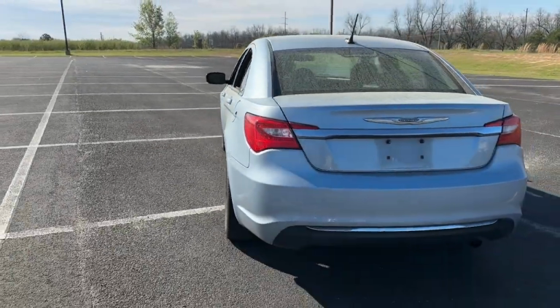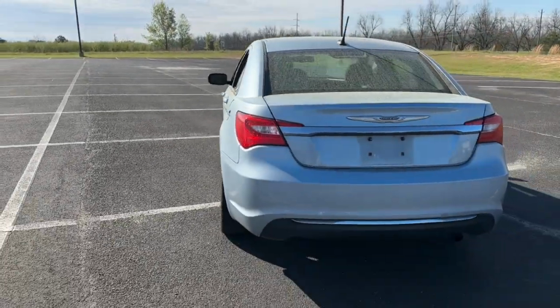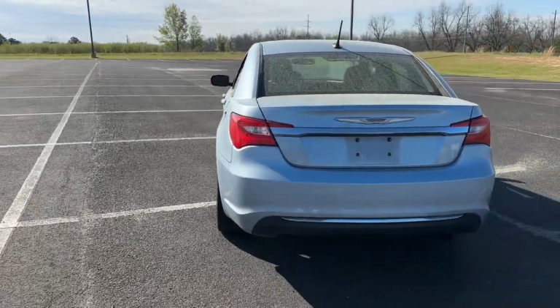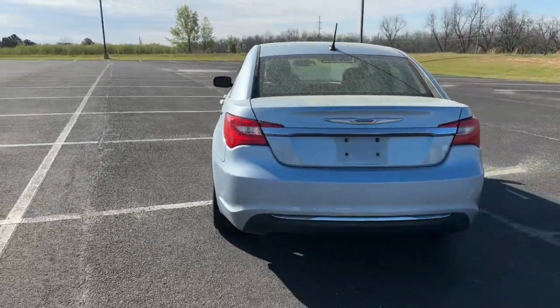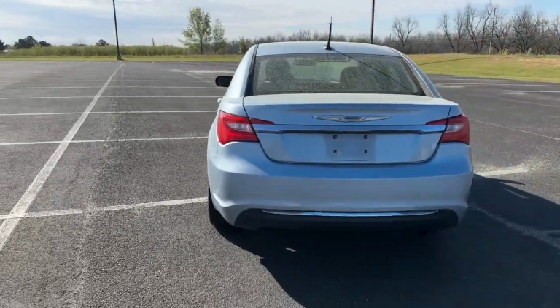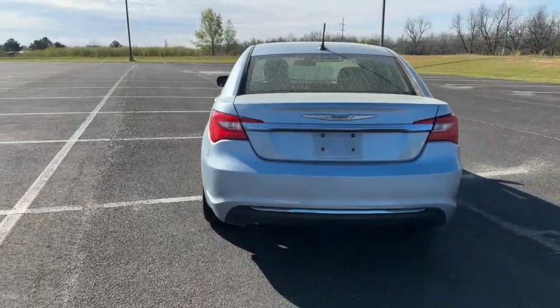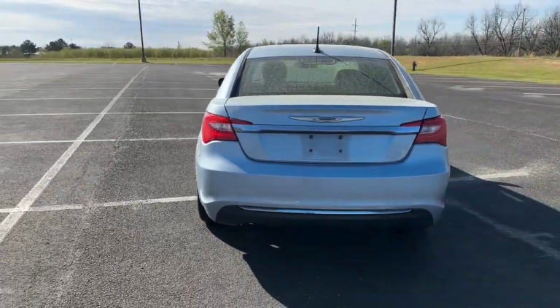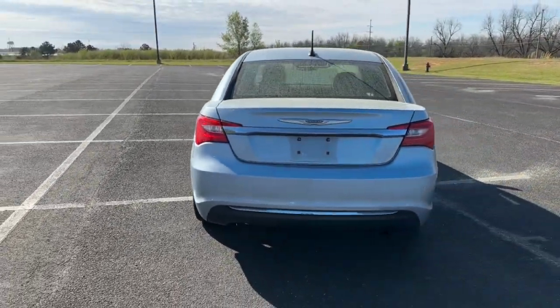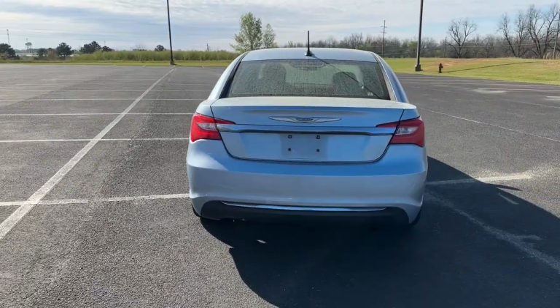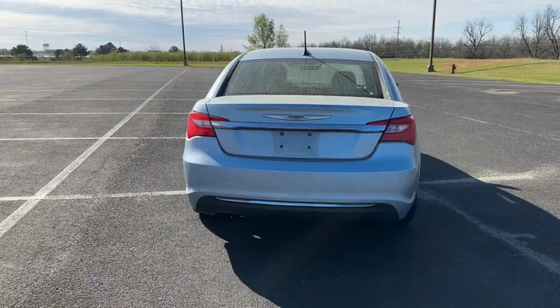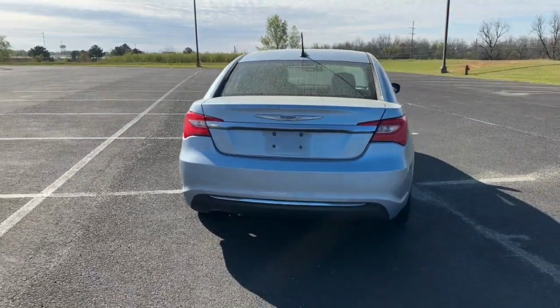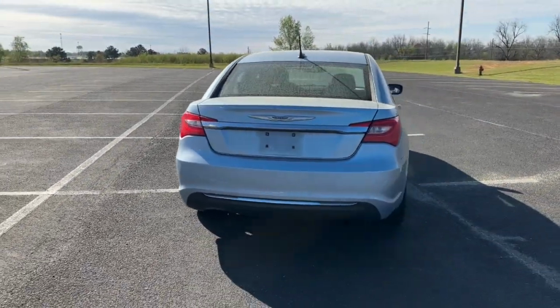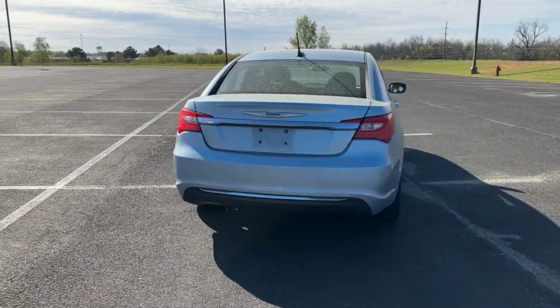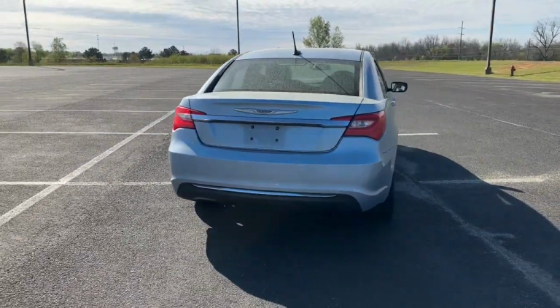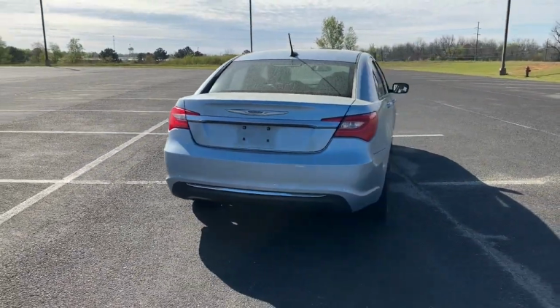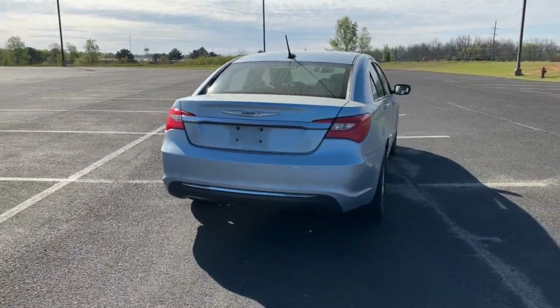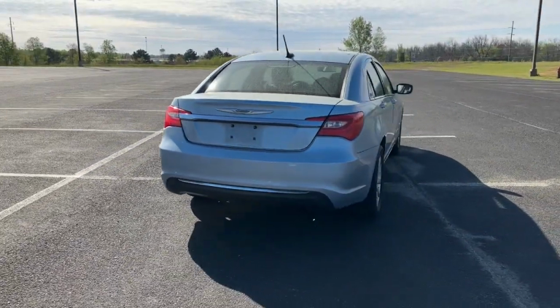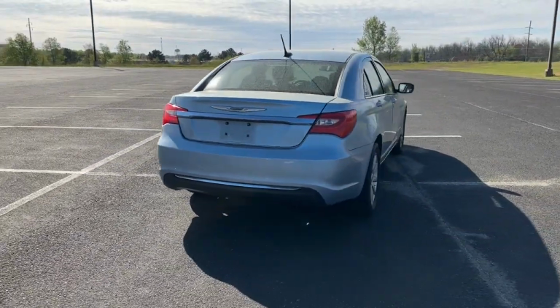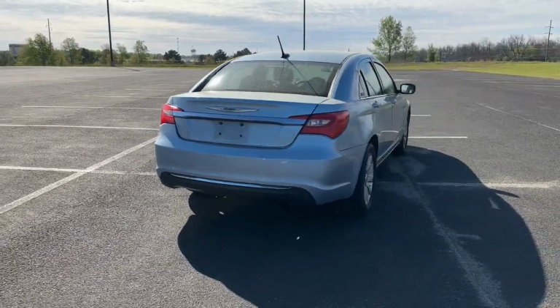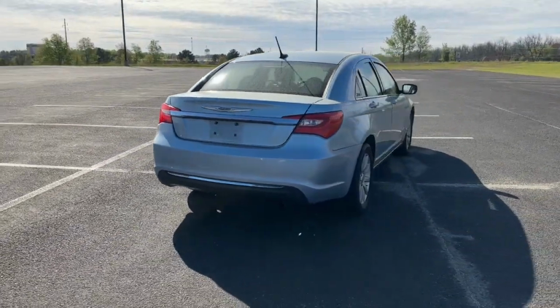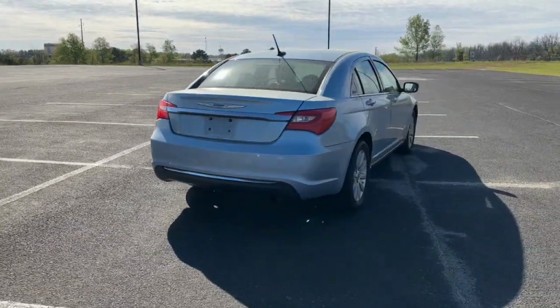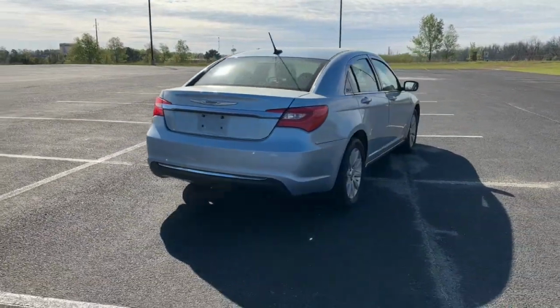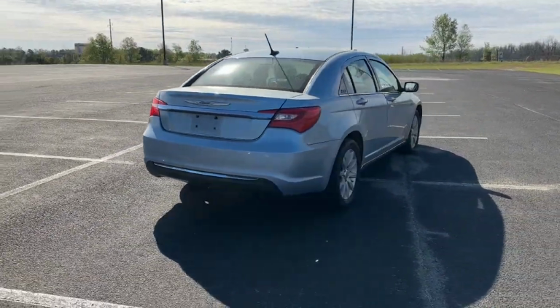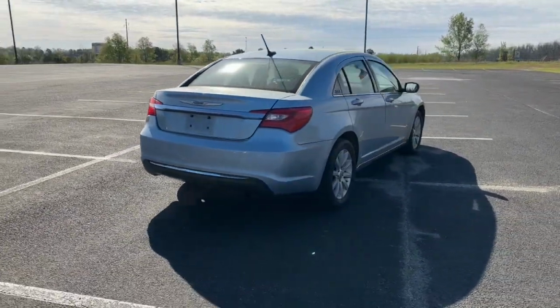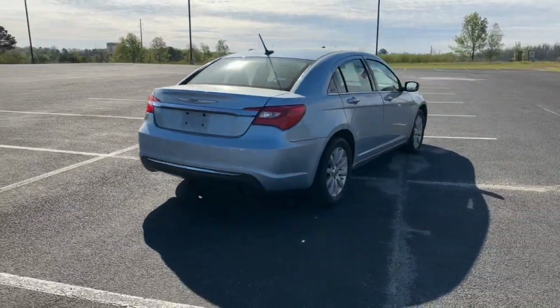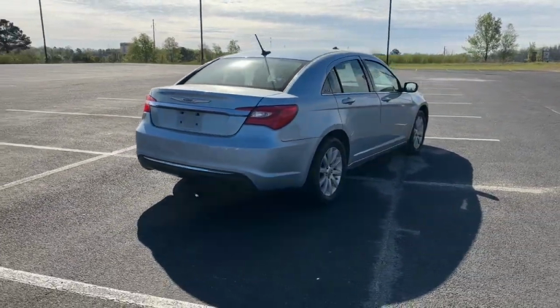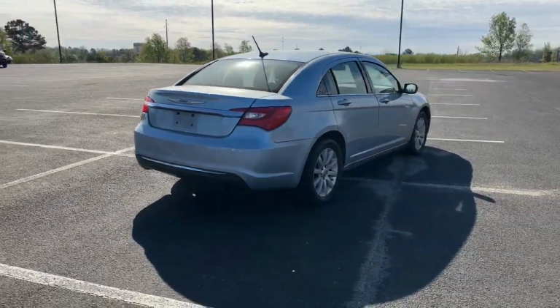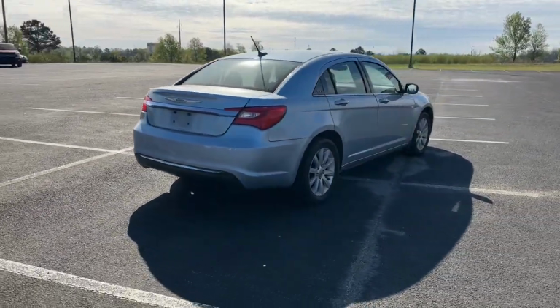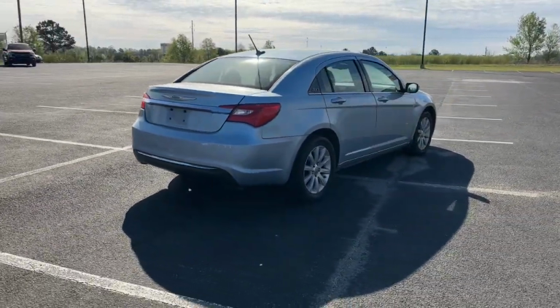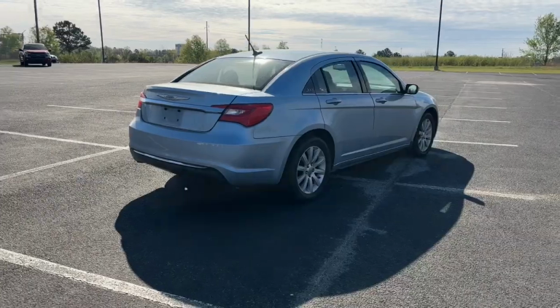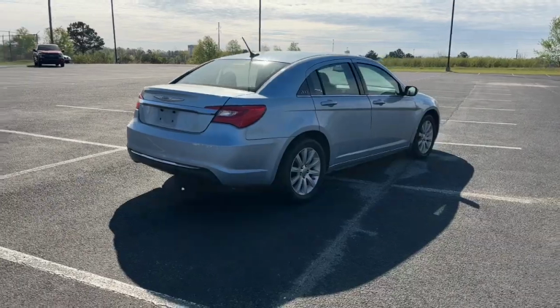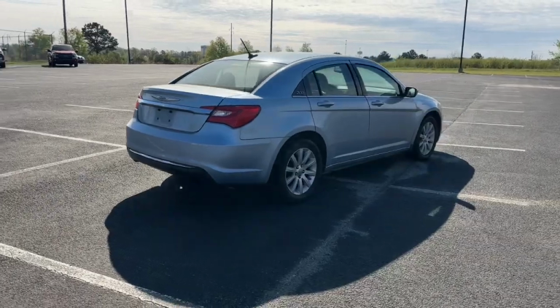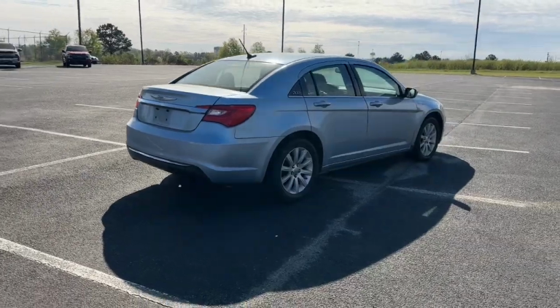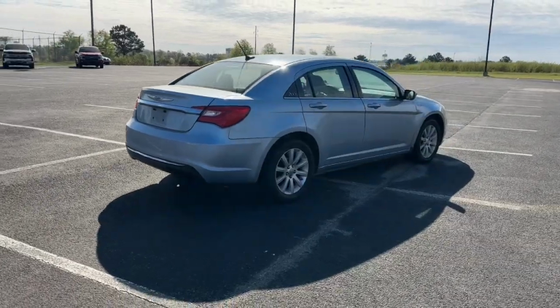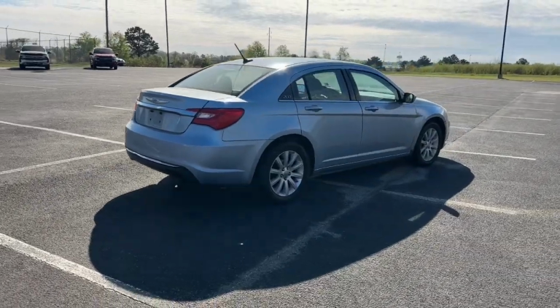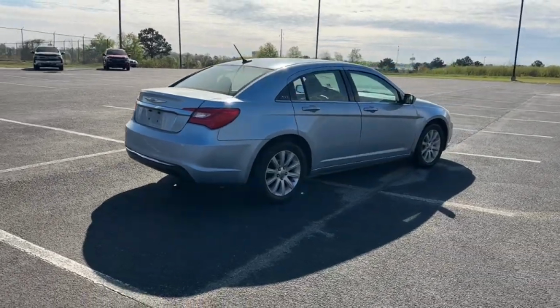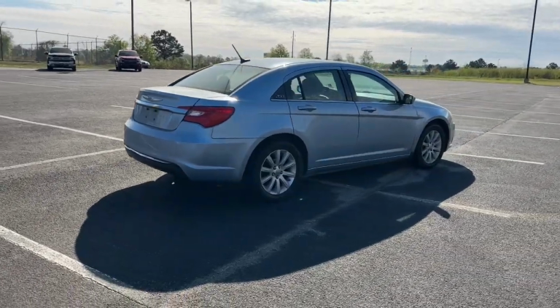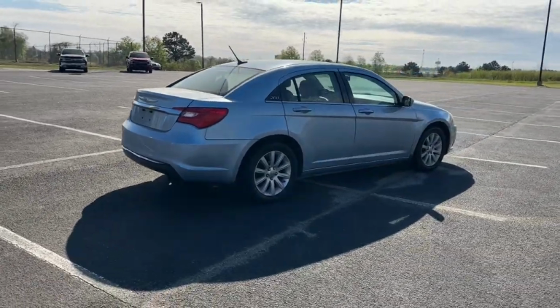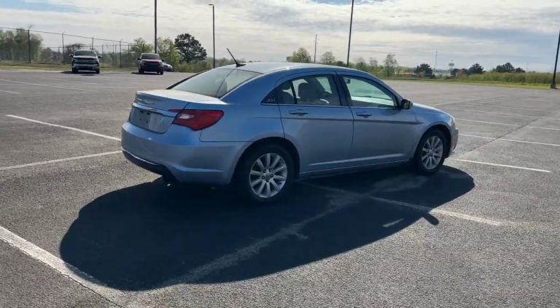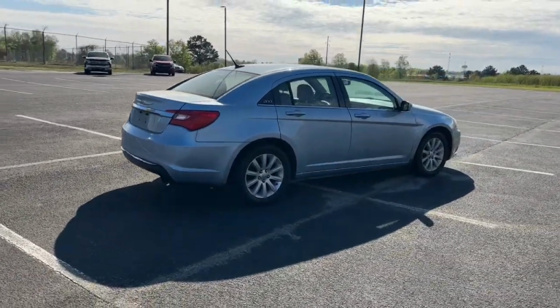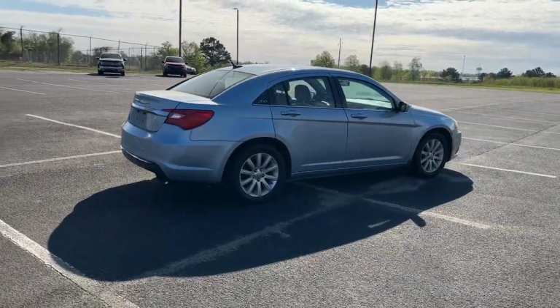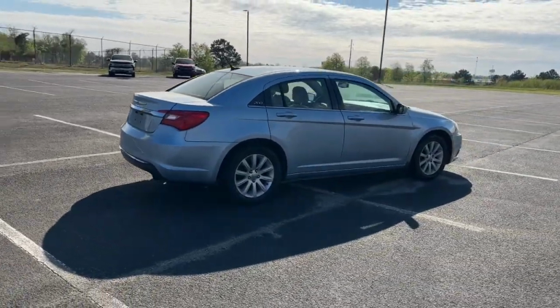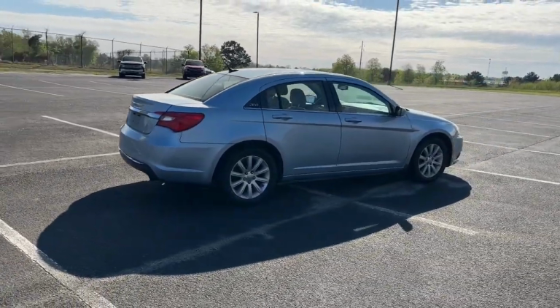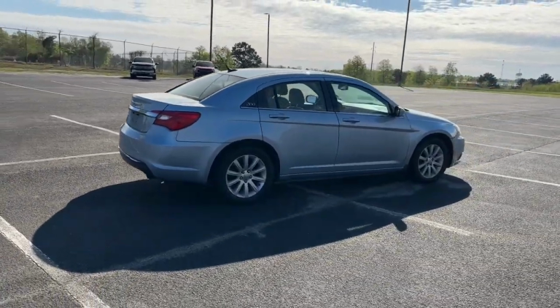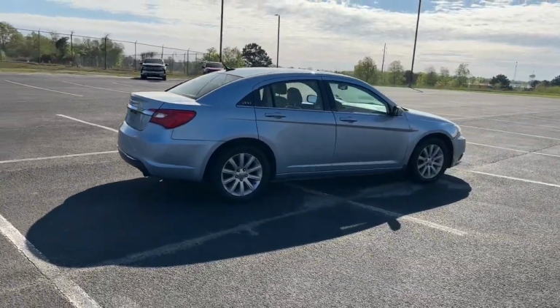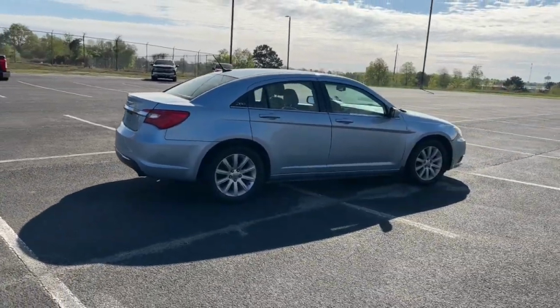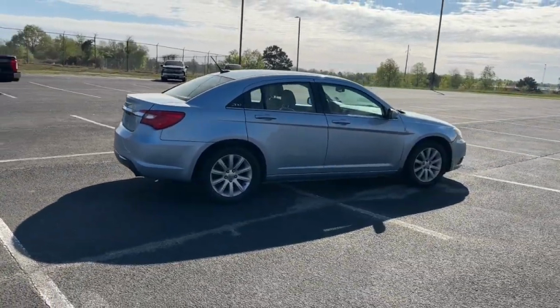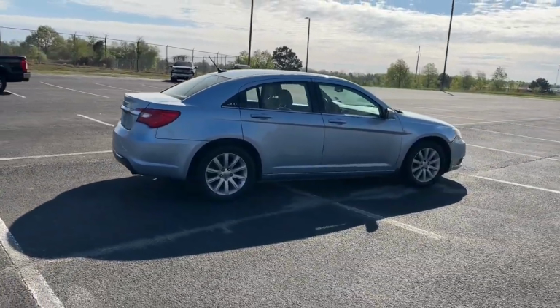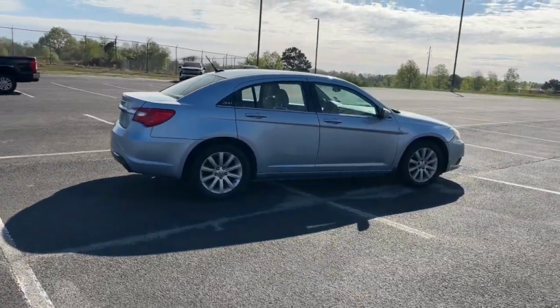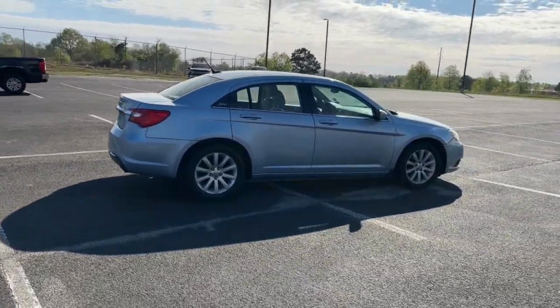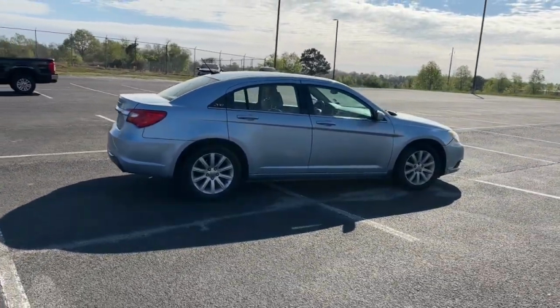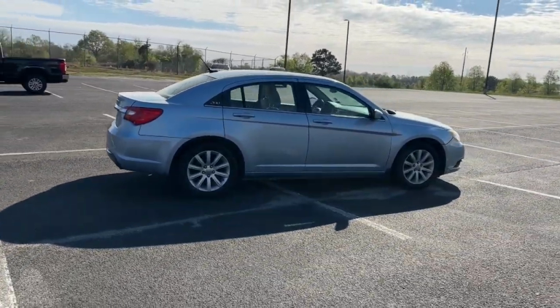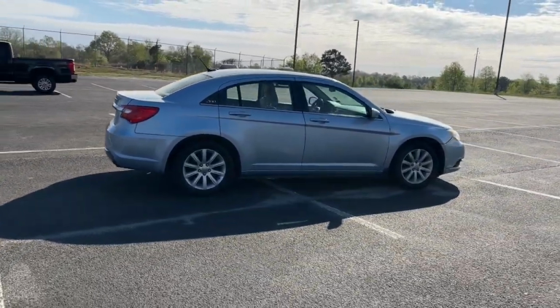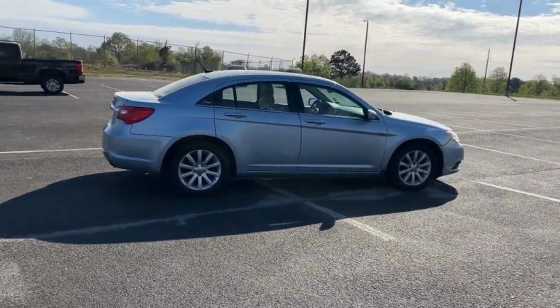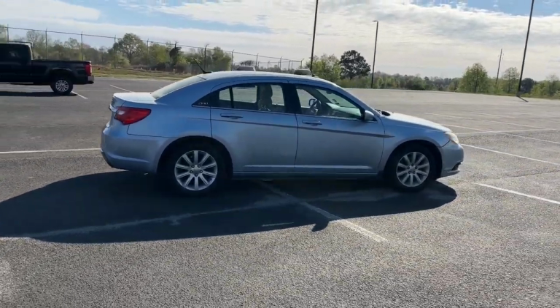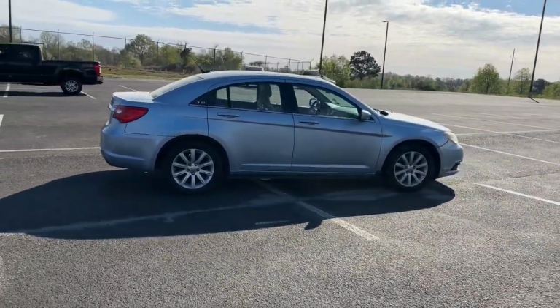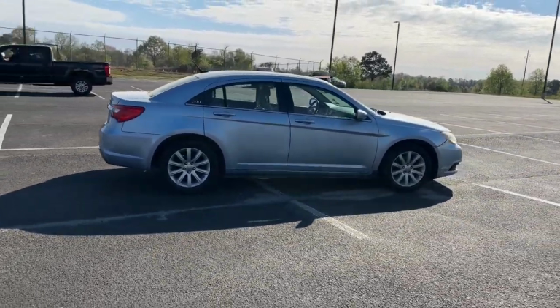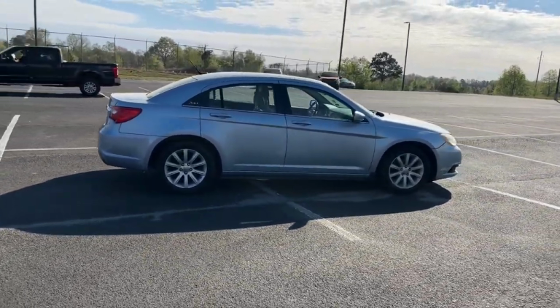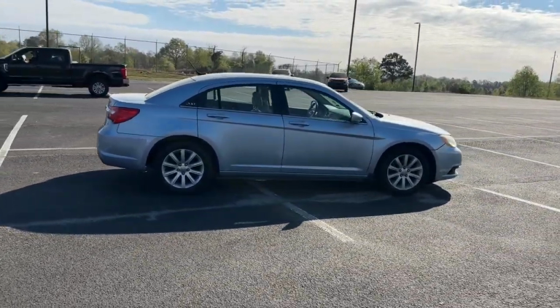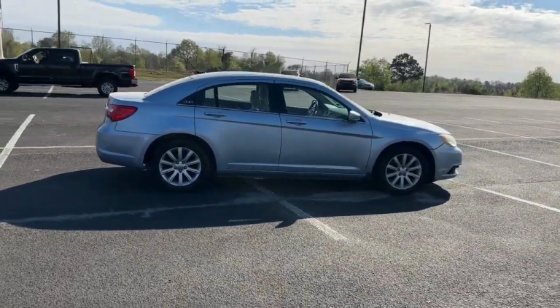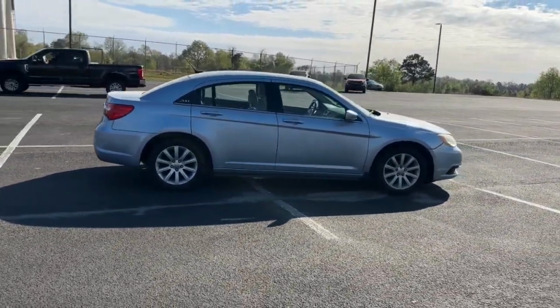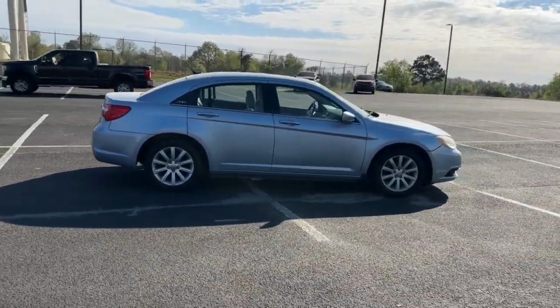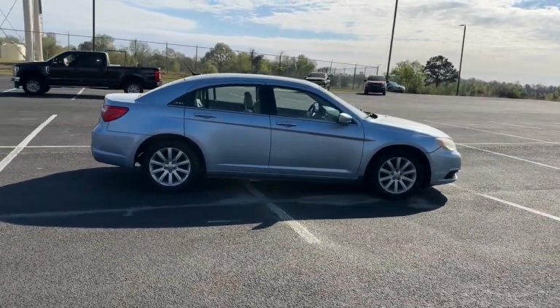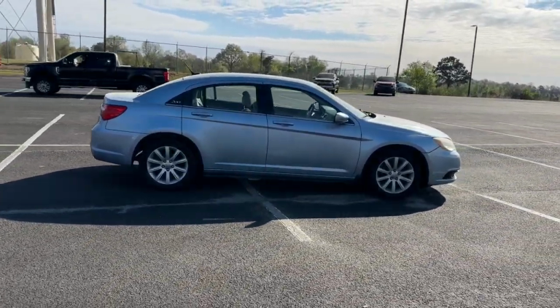Don't miss the opportunity to drive this stylish 200. Our team will give you an outstanding road test experience. Stop in today.